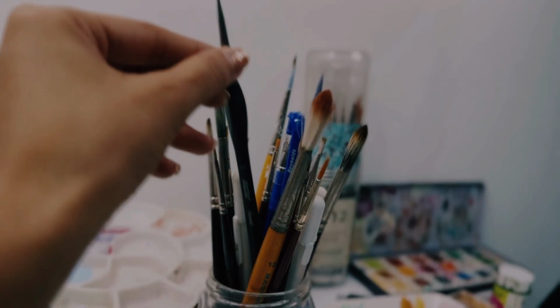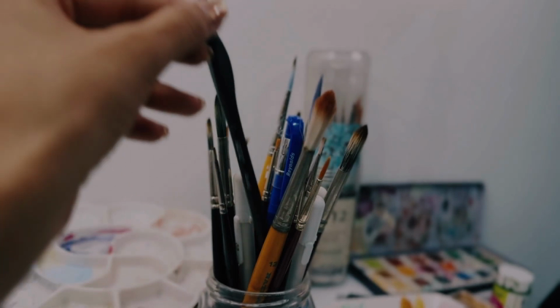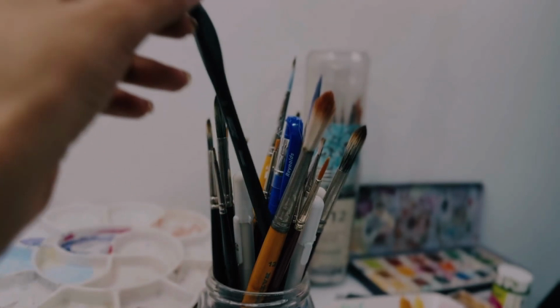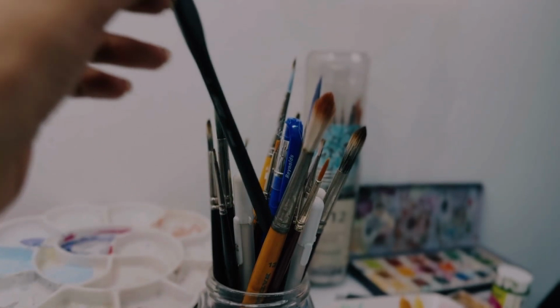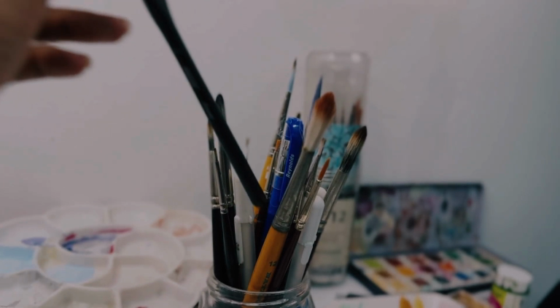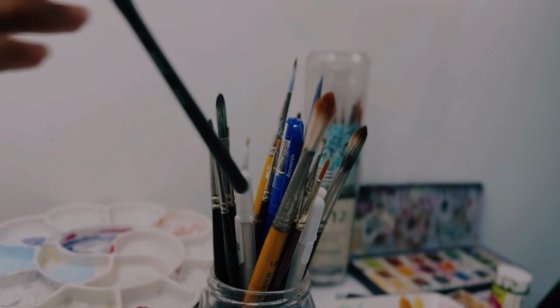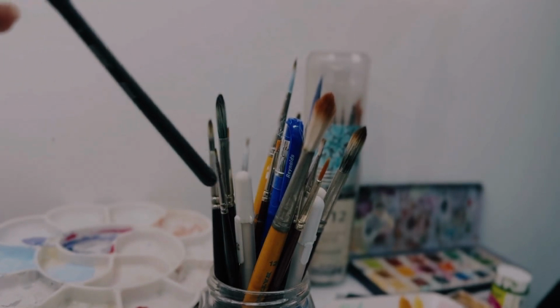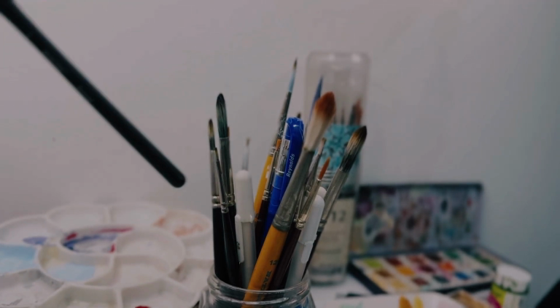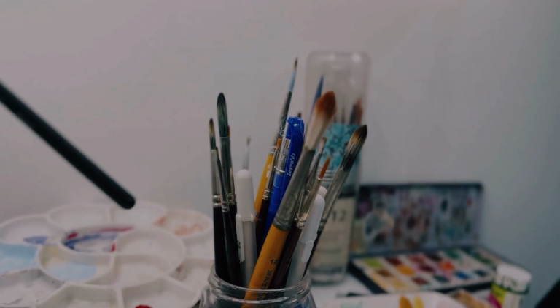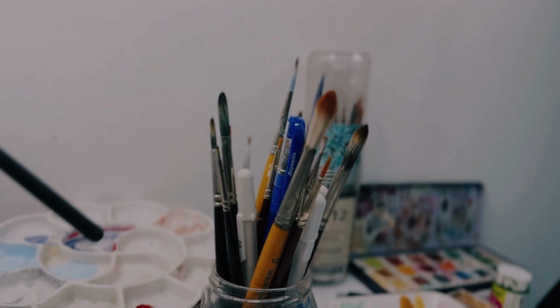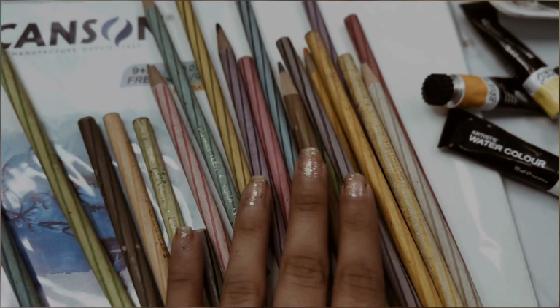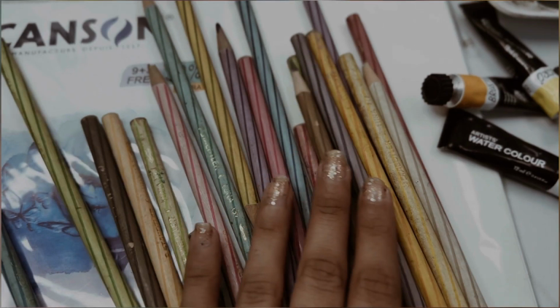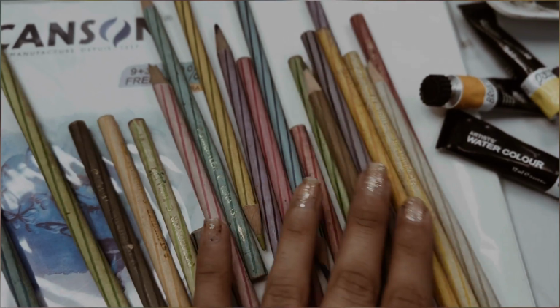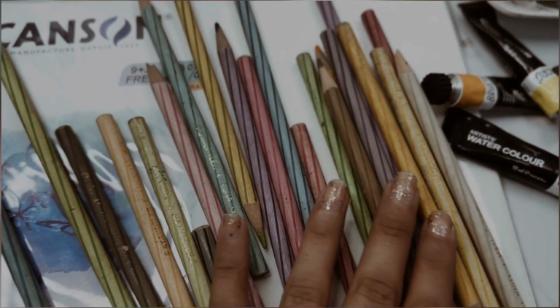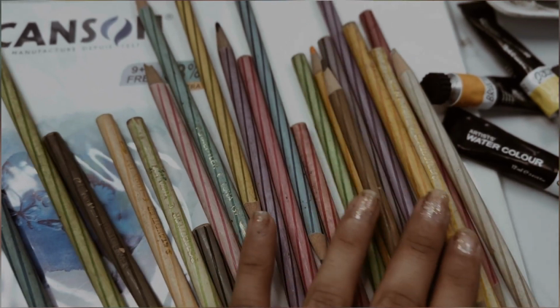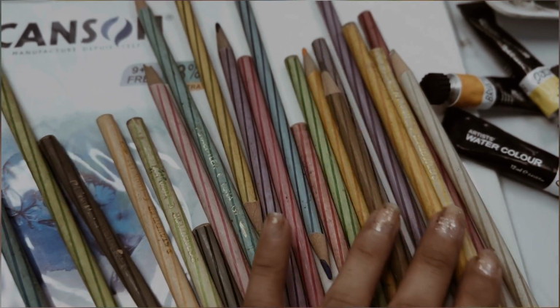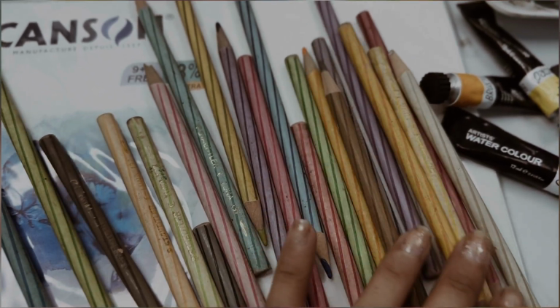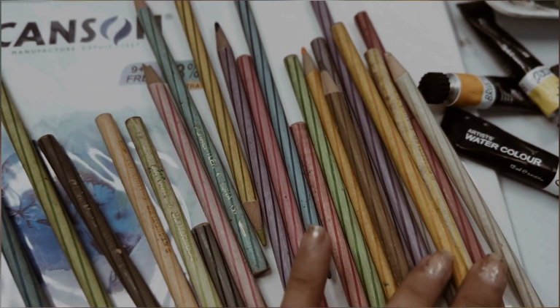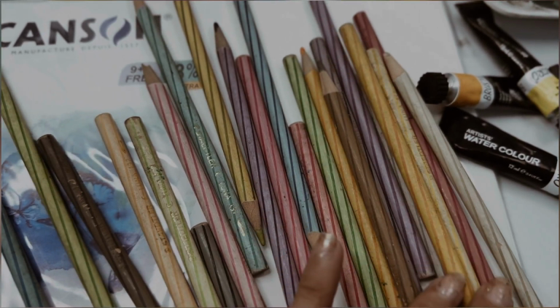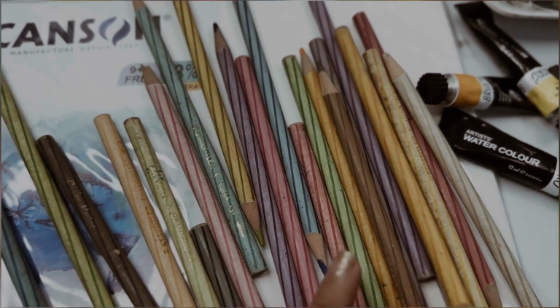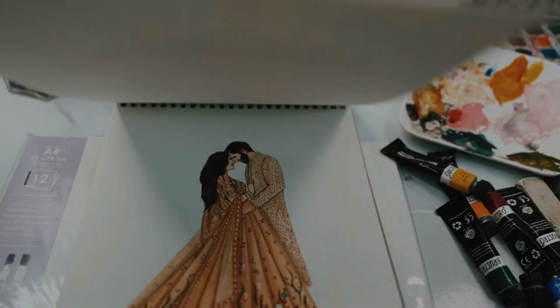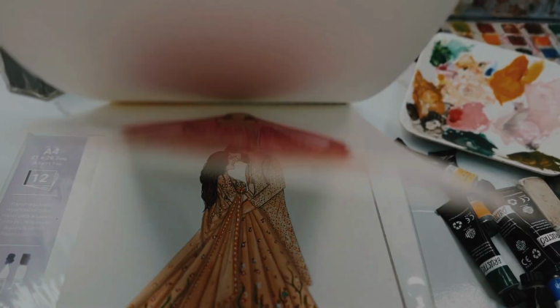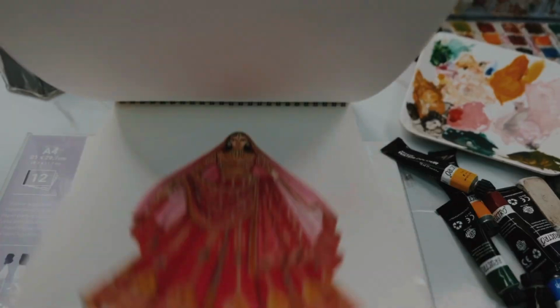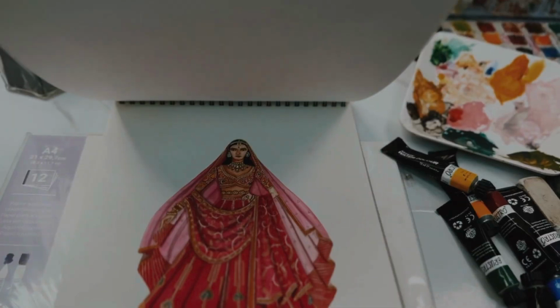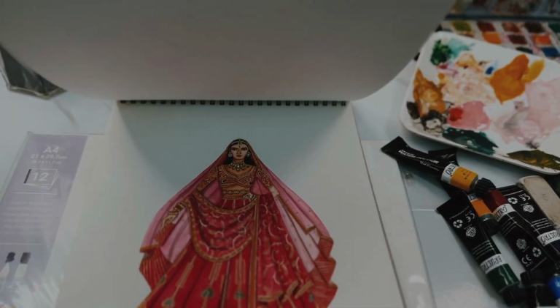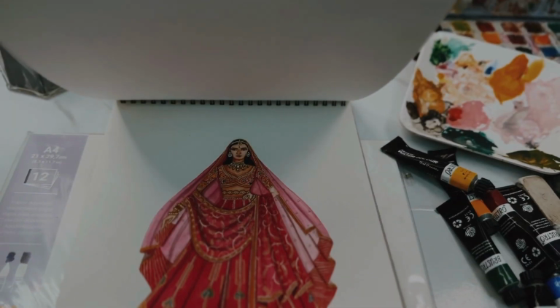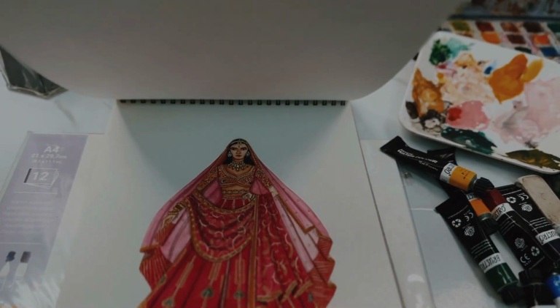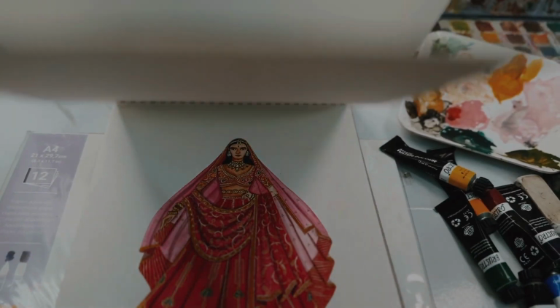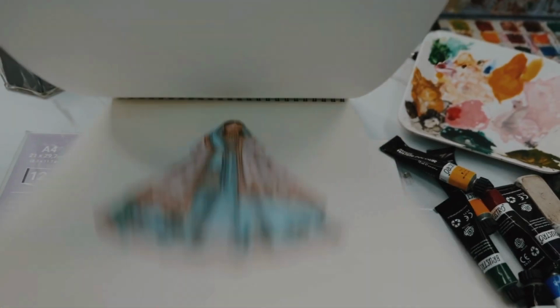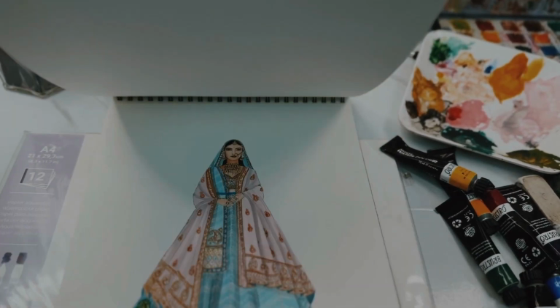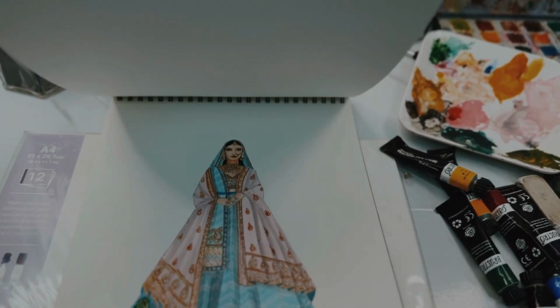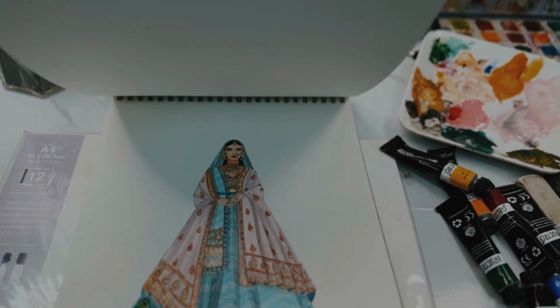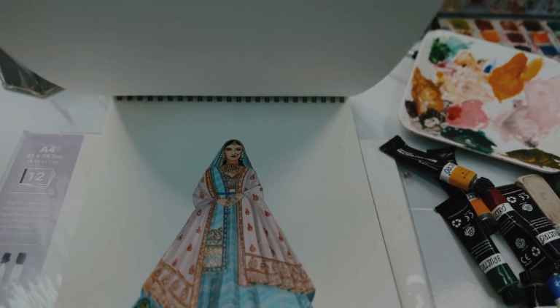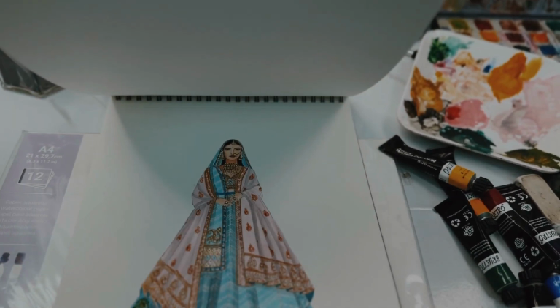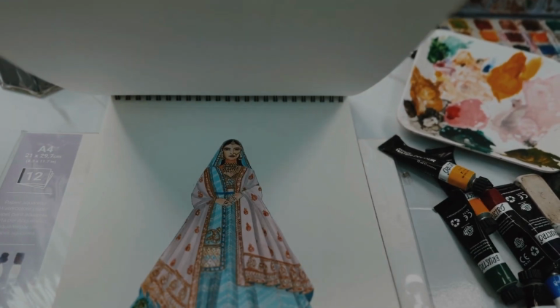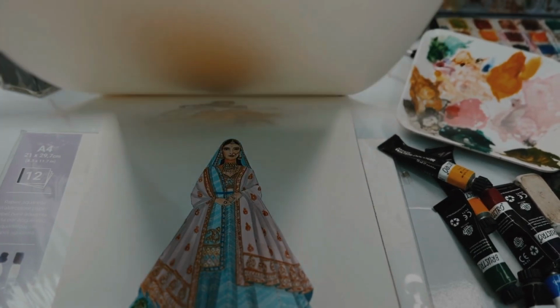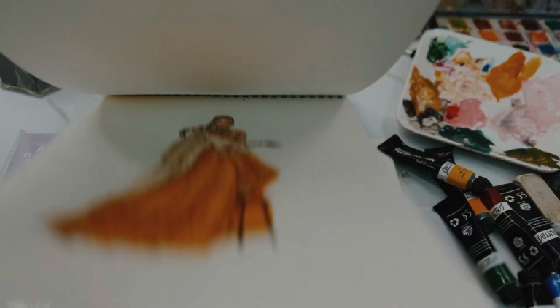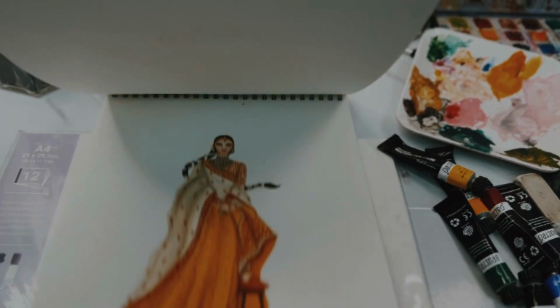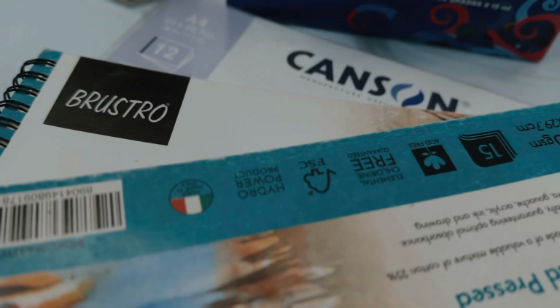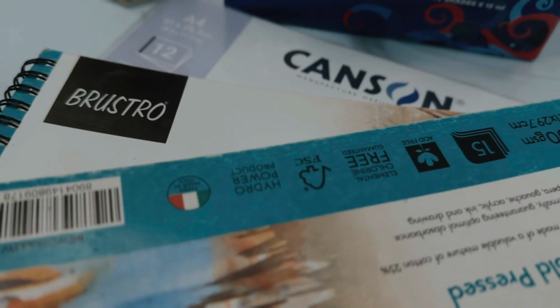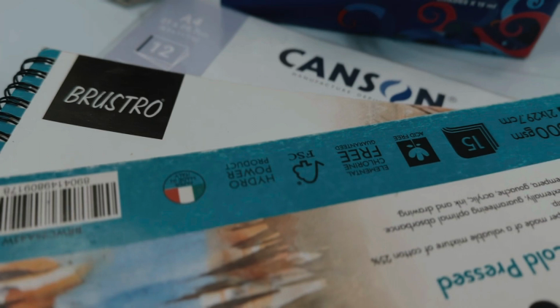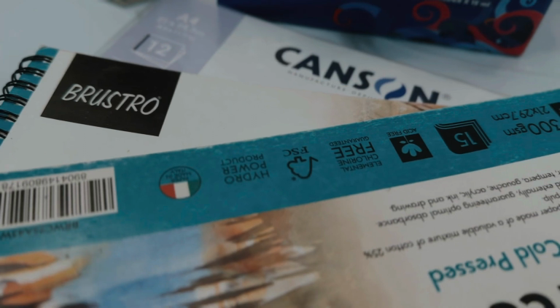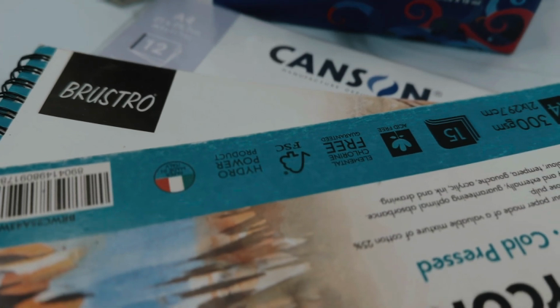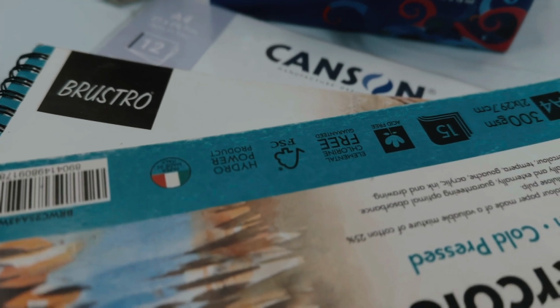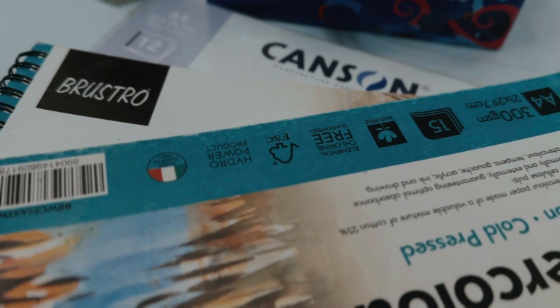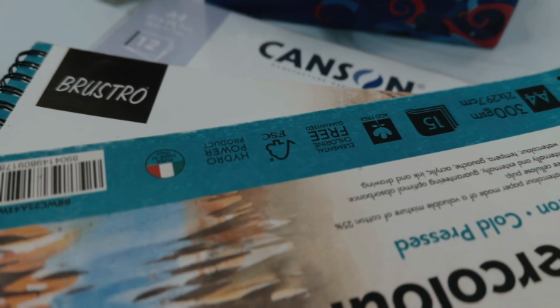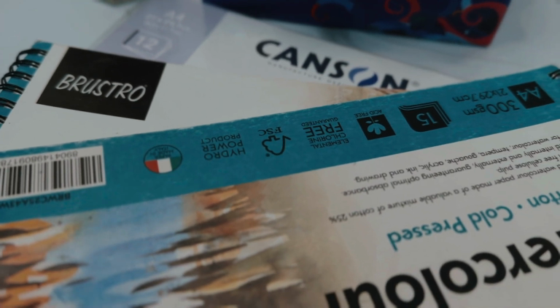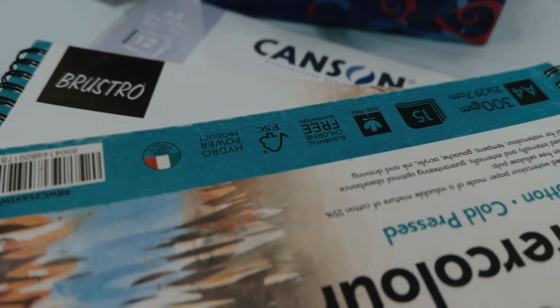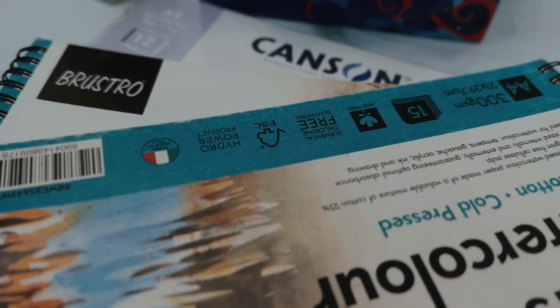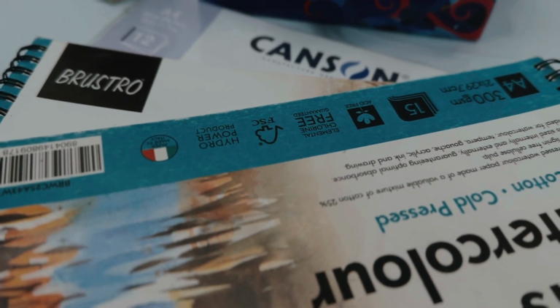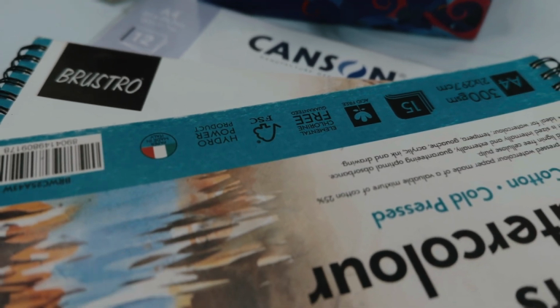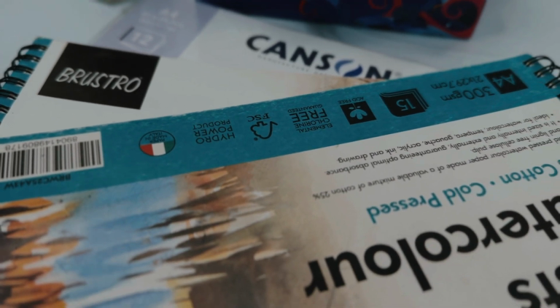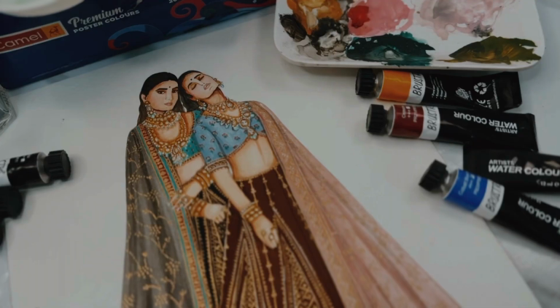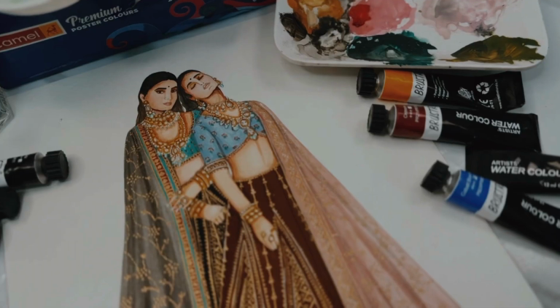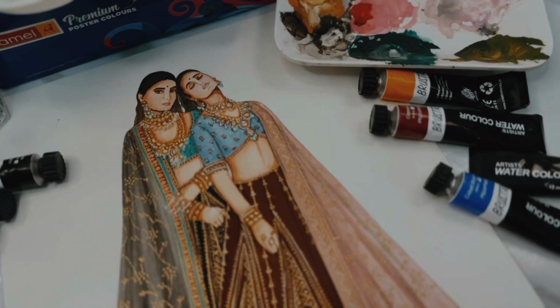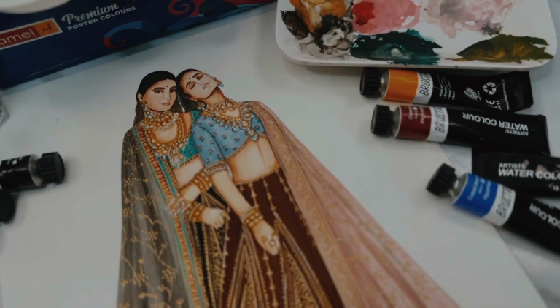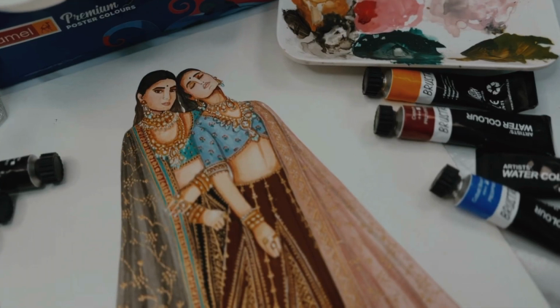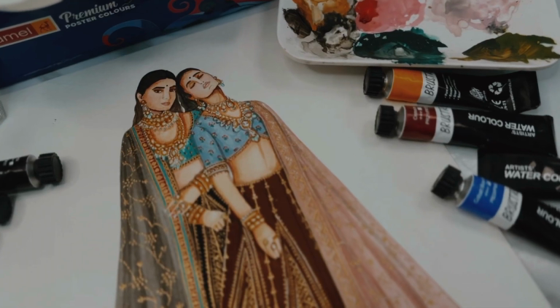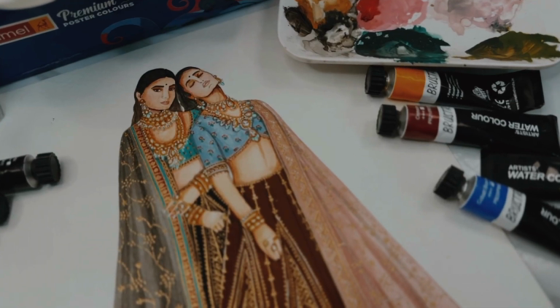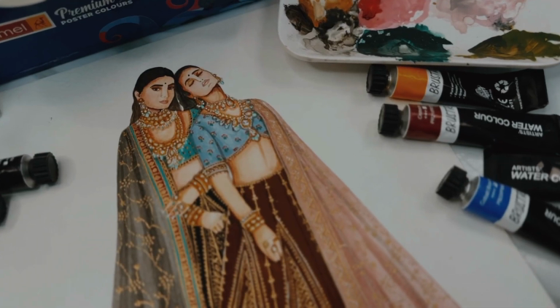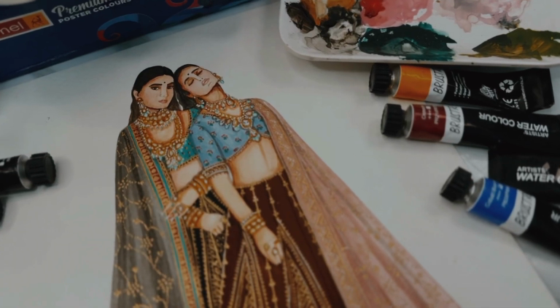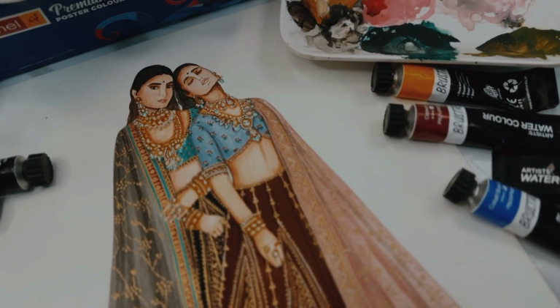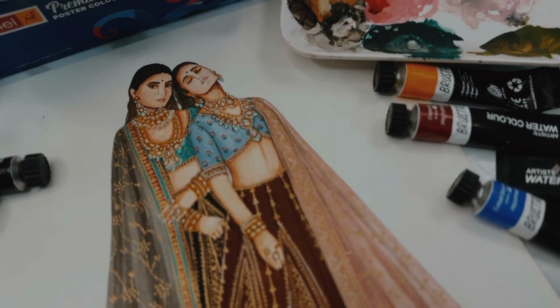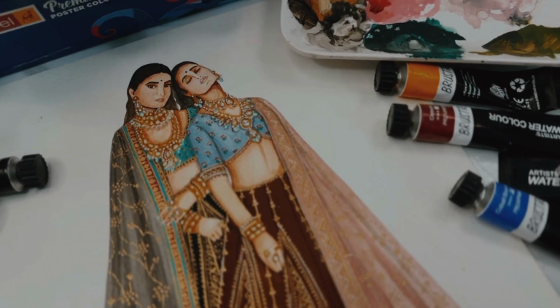Hello everyone, welcome to this video. Today I will be talking about all the art materials that I use in my illustrations.